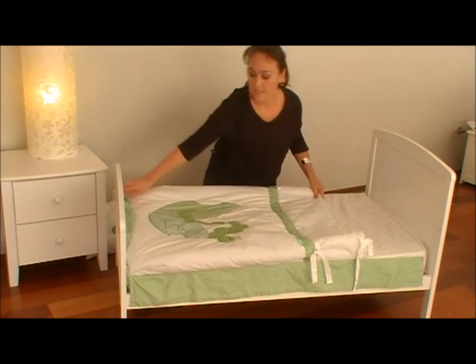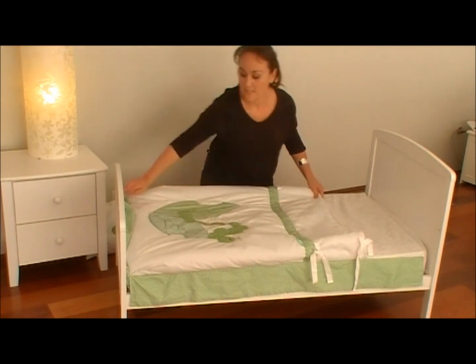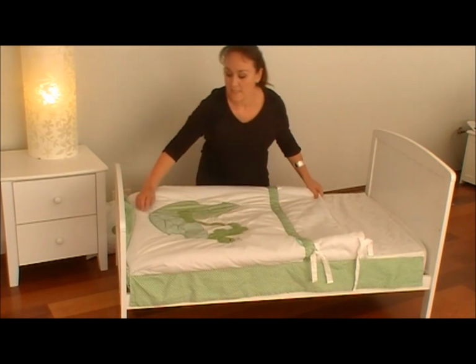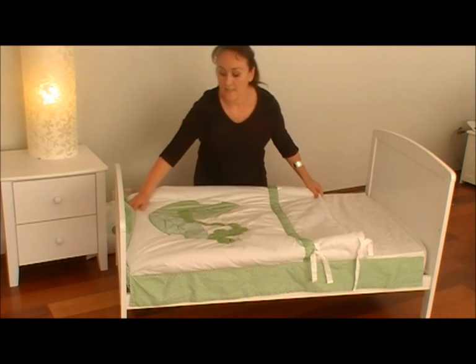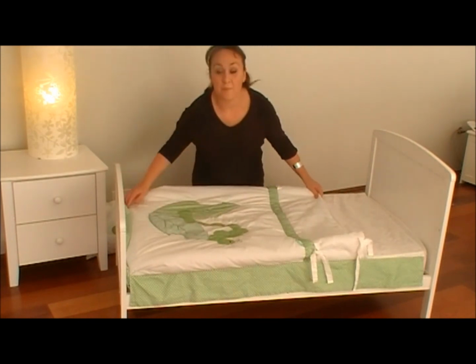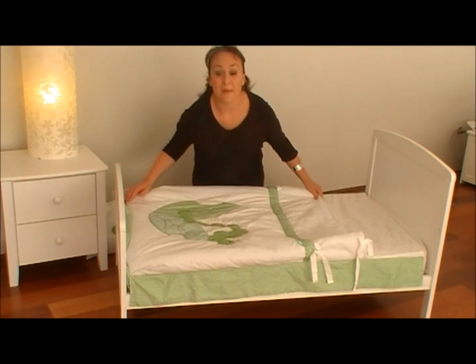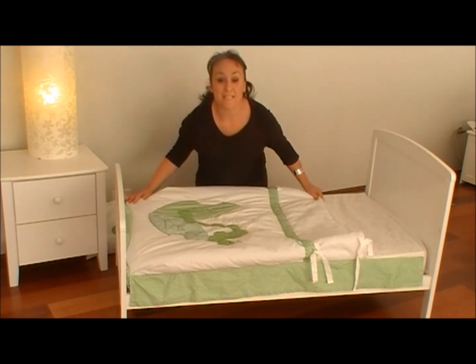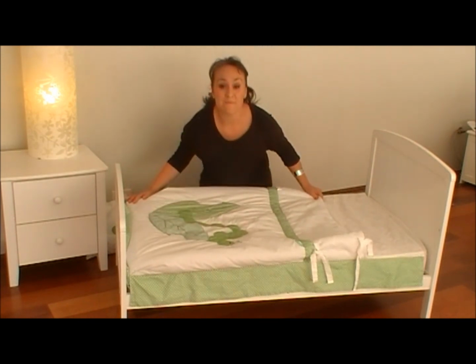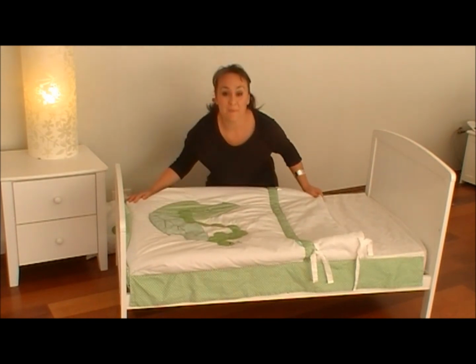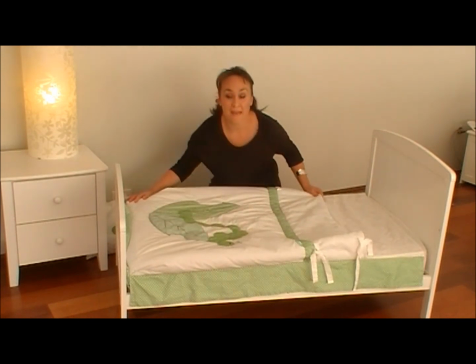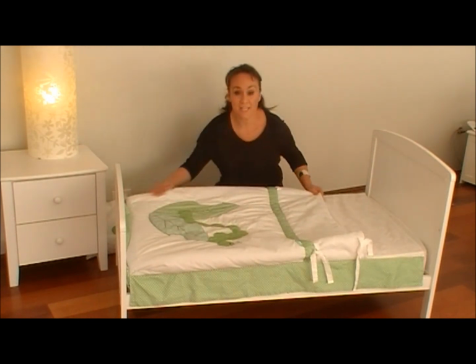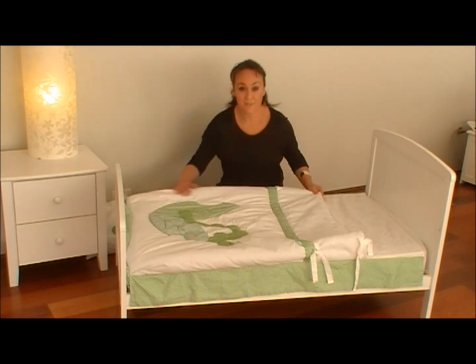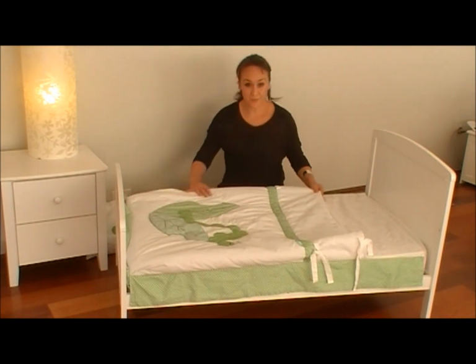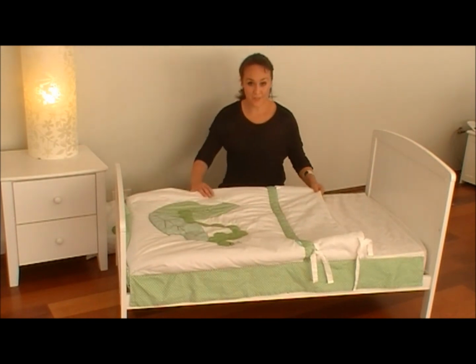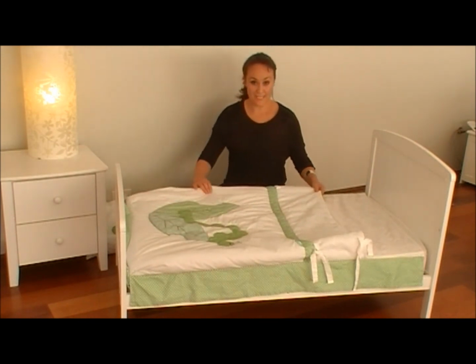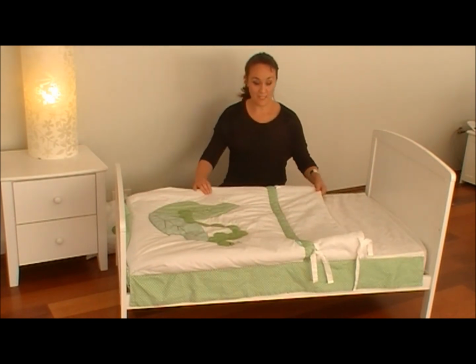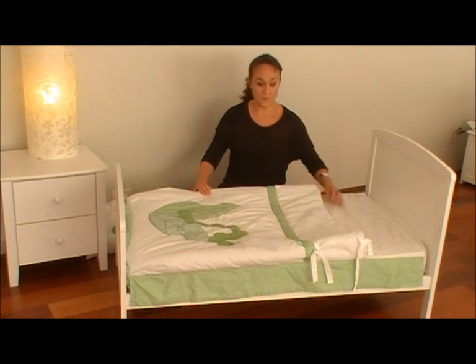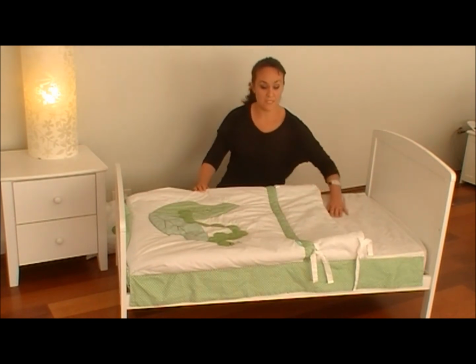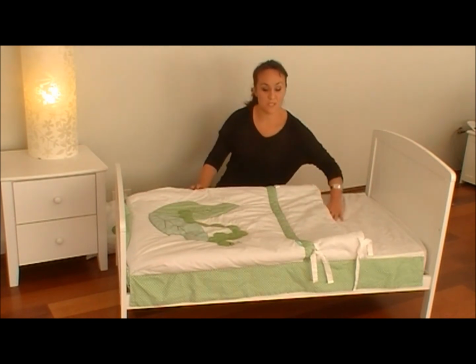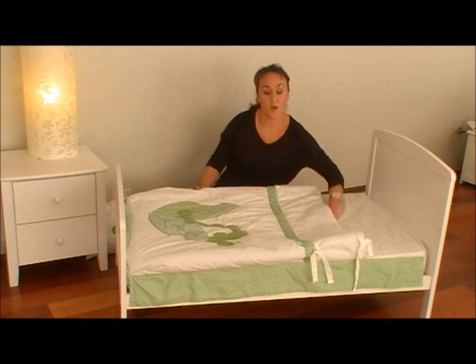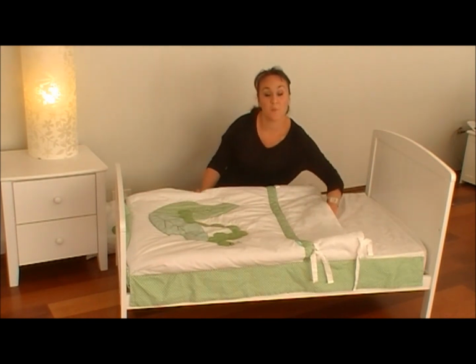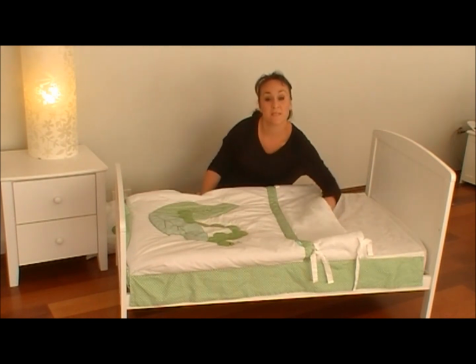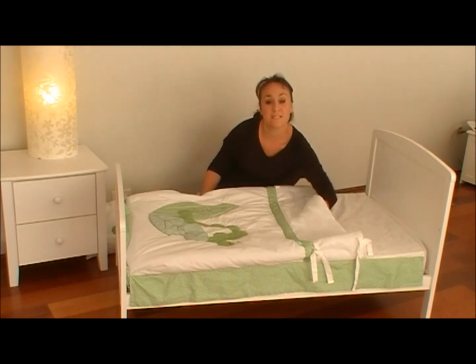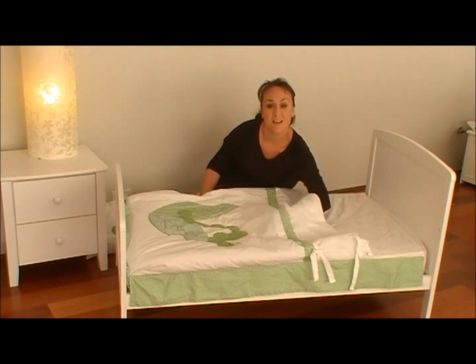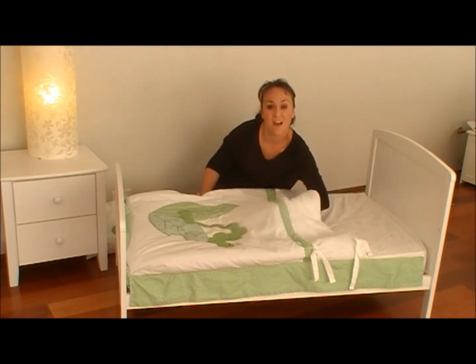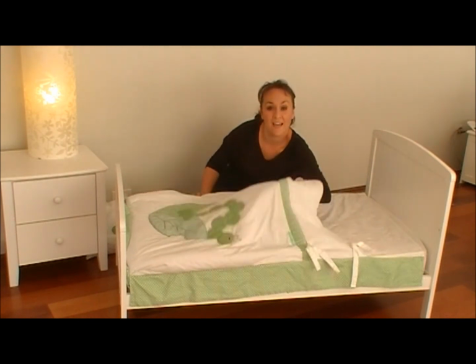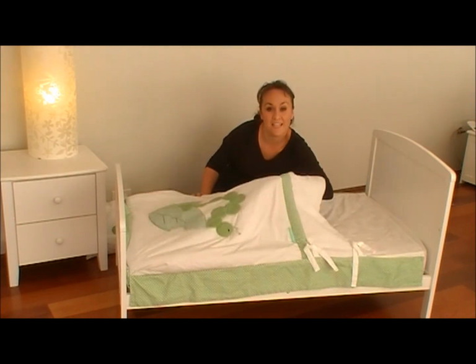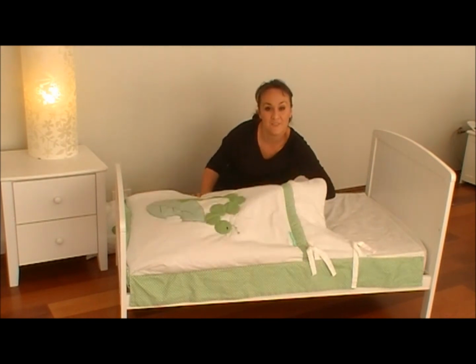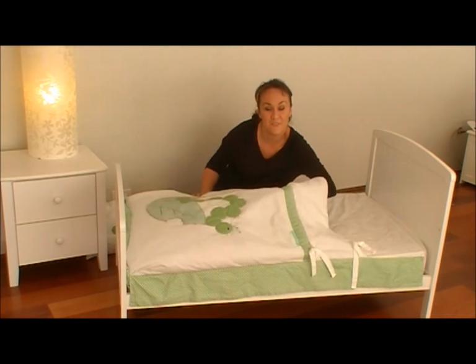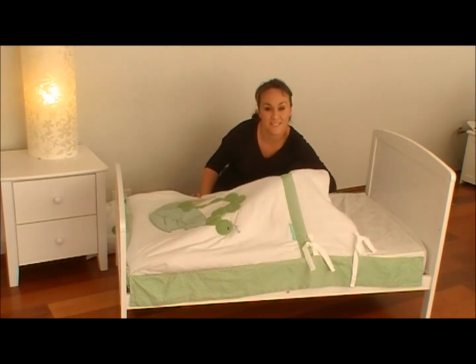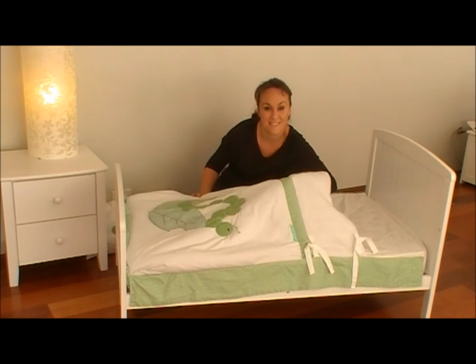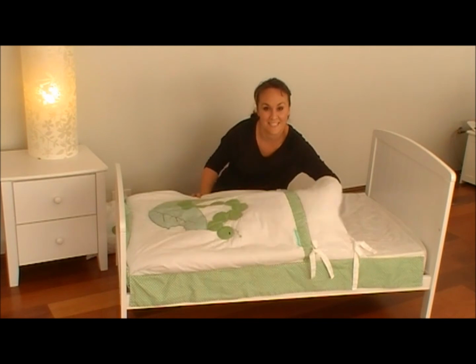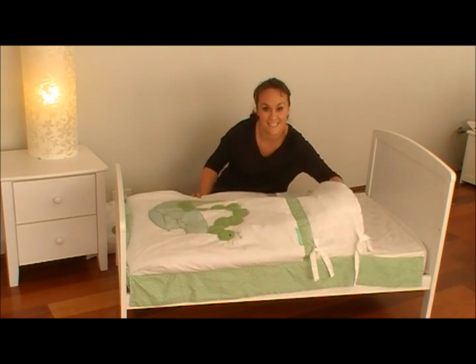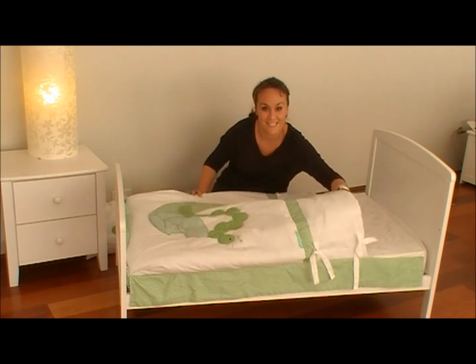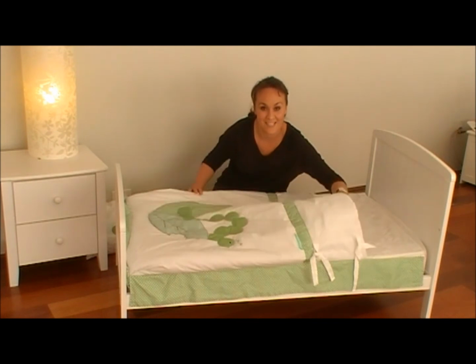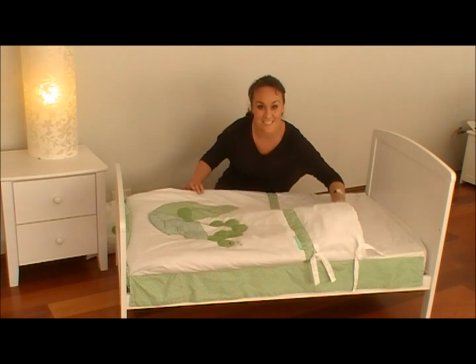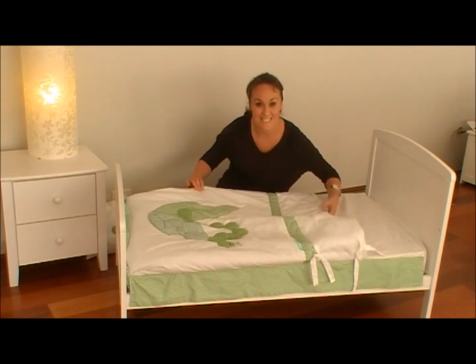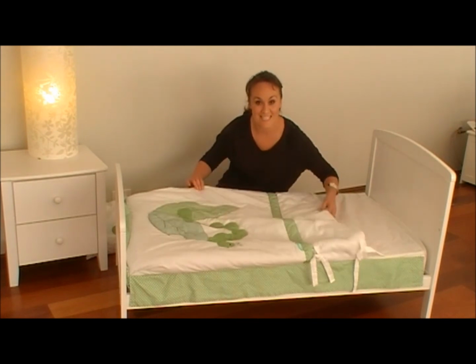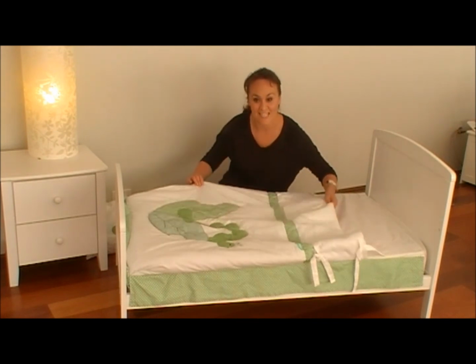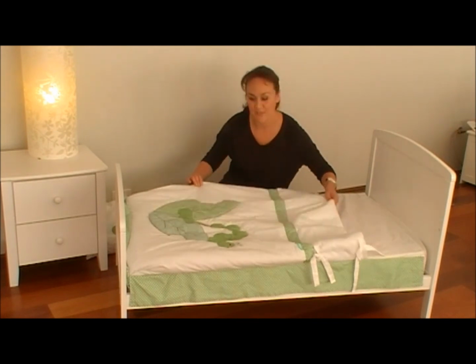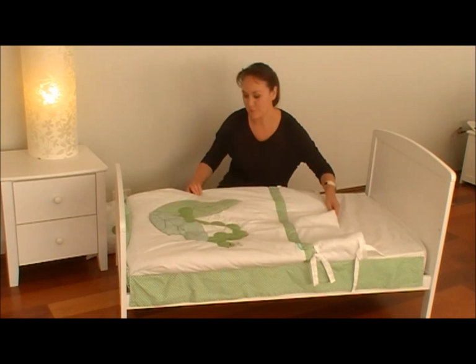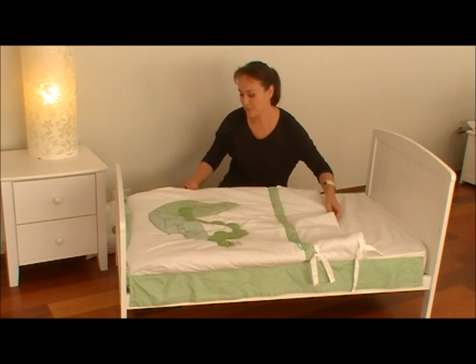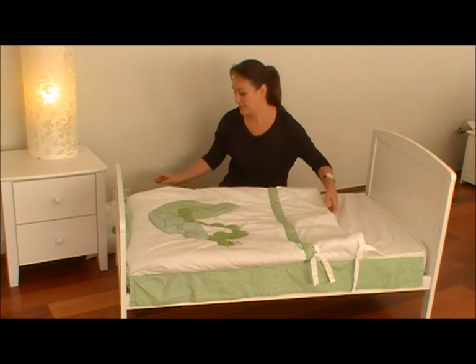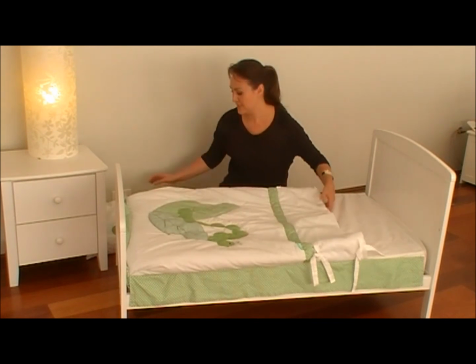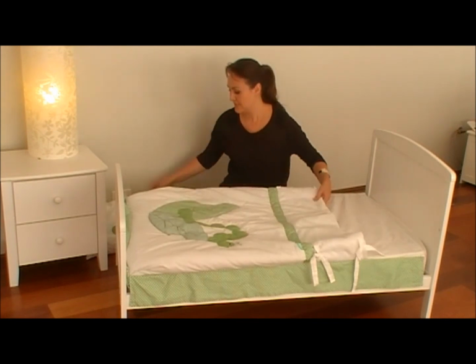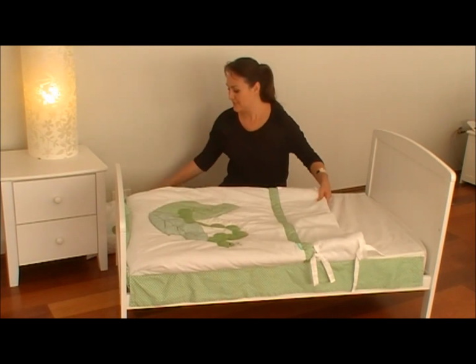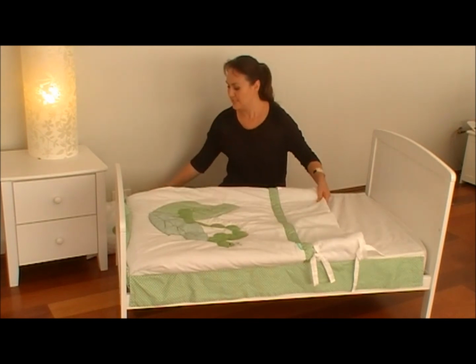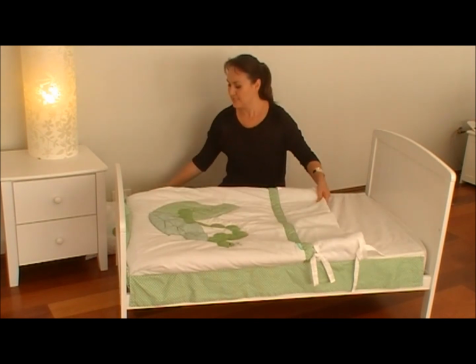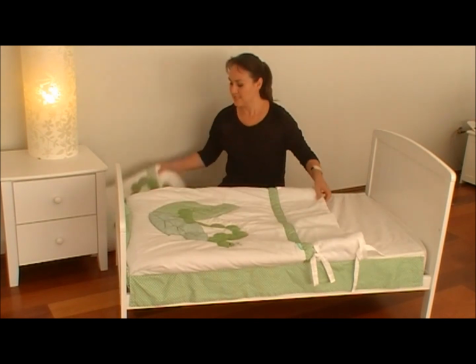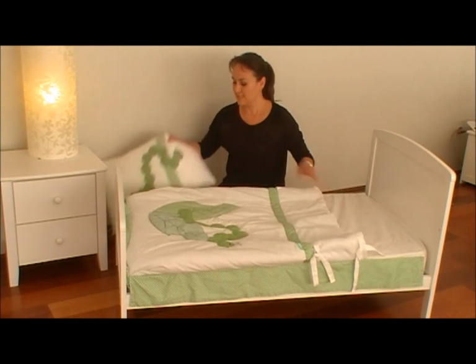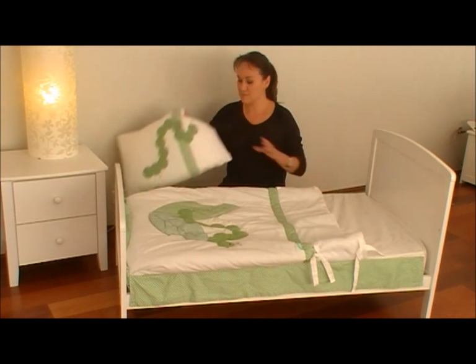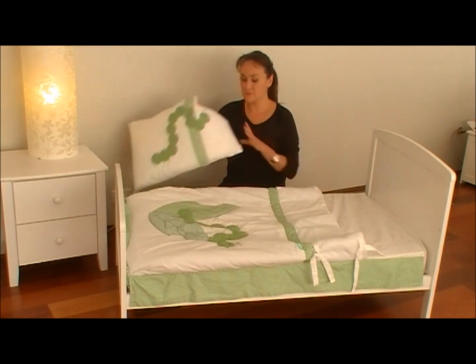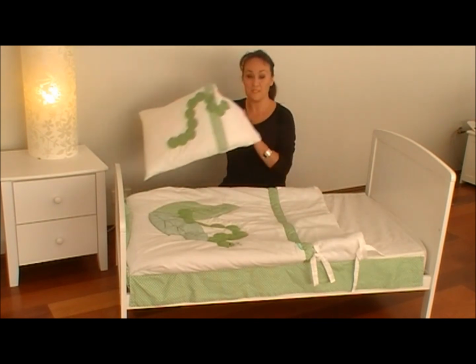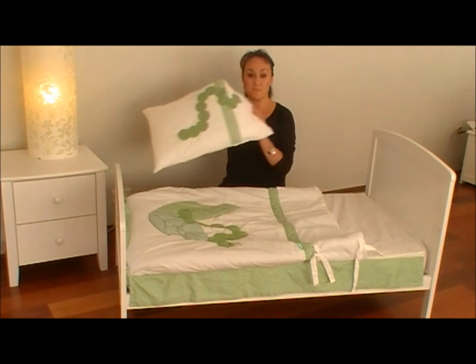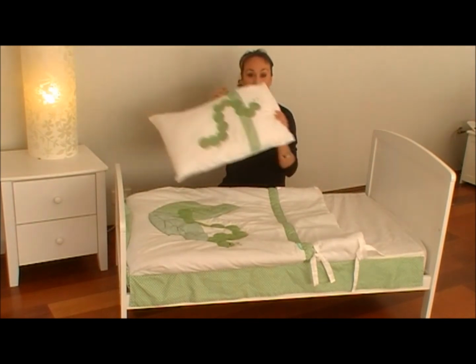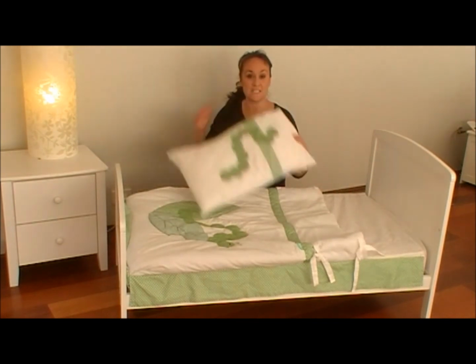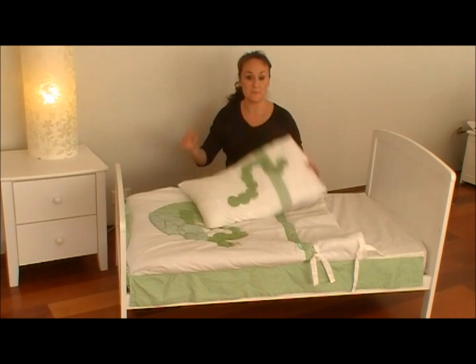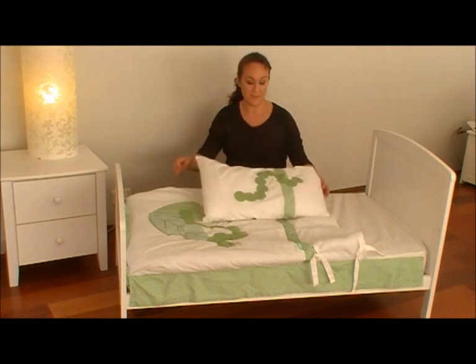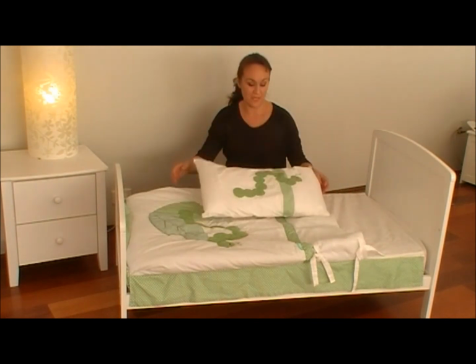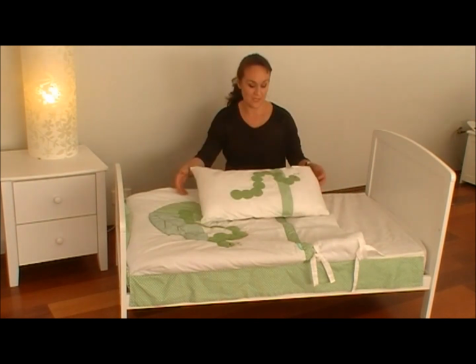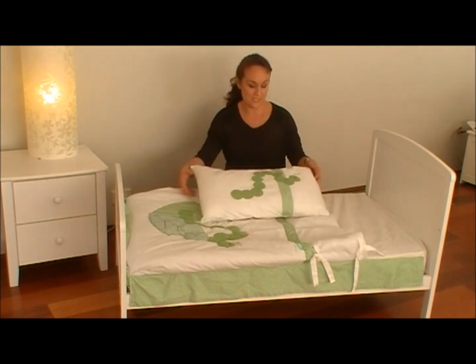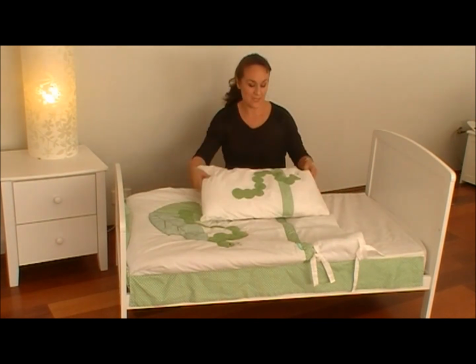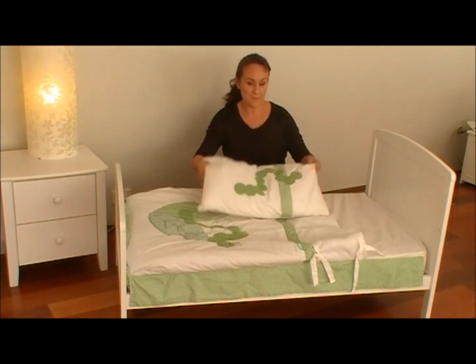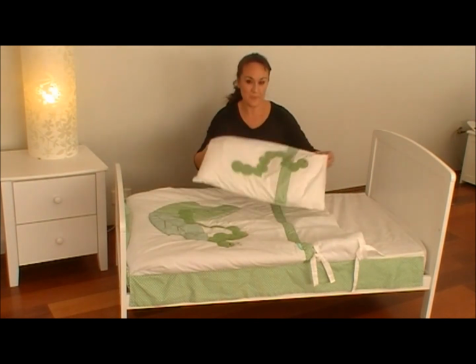Now the bed is made for your little one to hop inside for a snuggly night's sleep. It comes with its matching pillow slip.